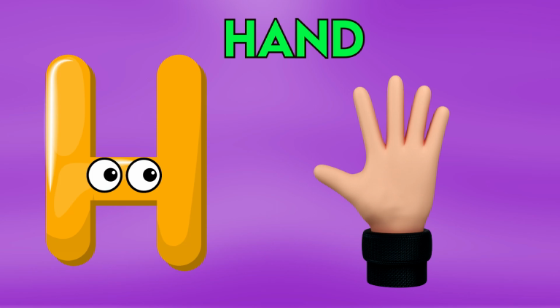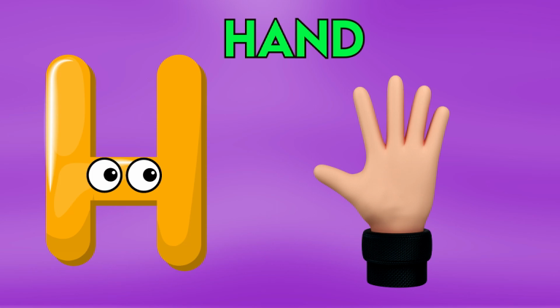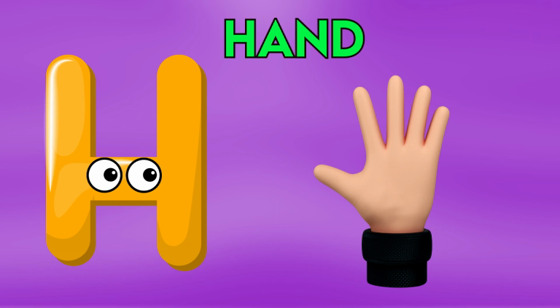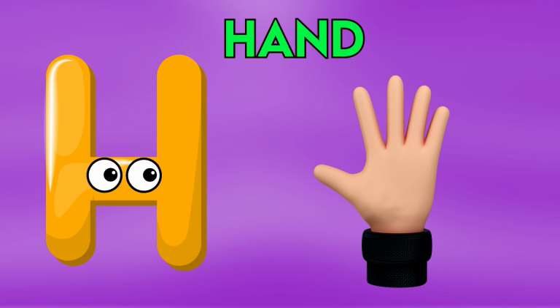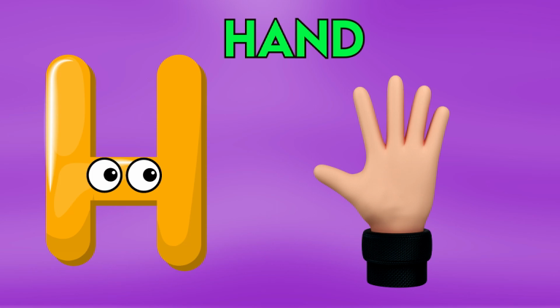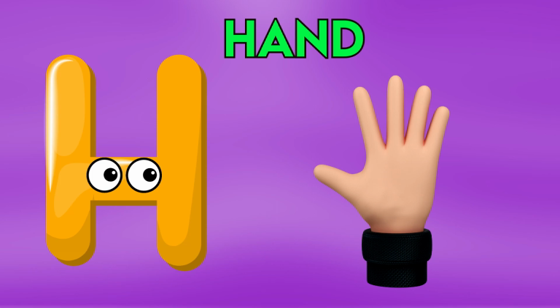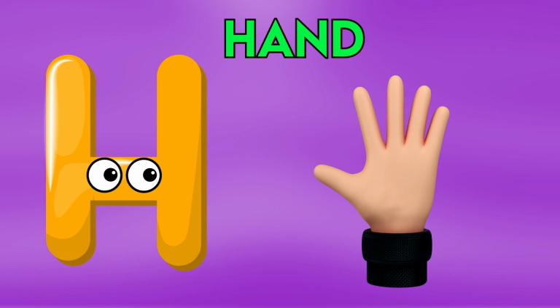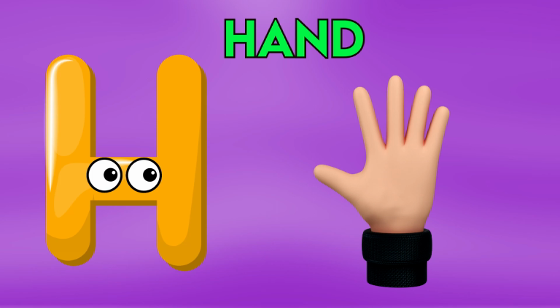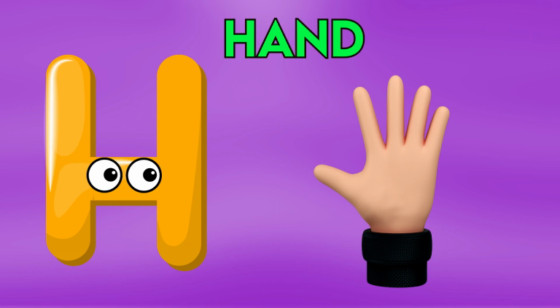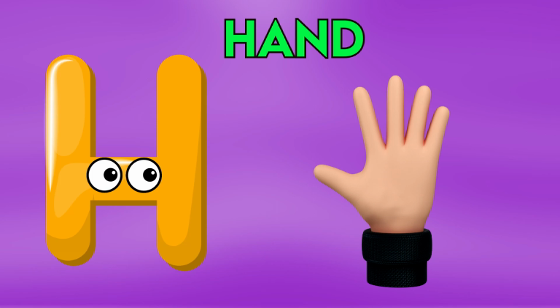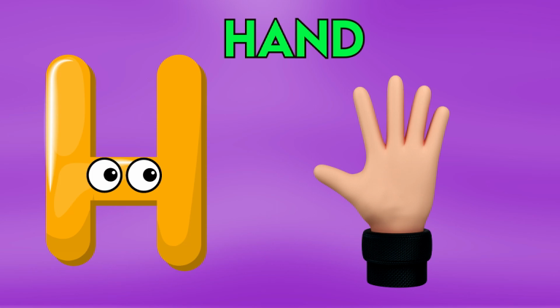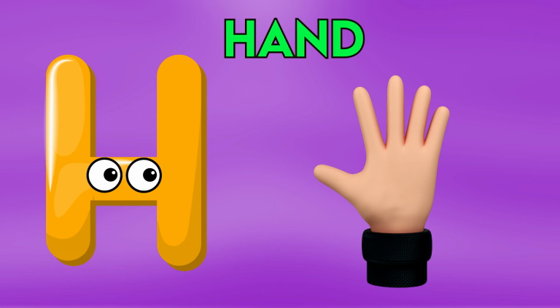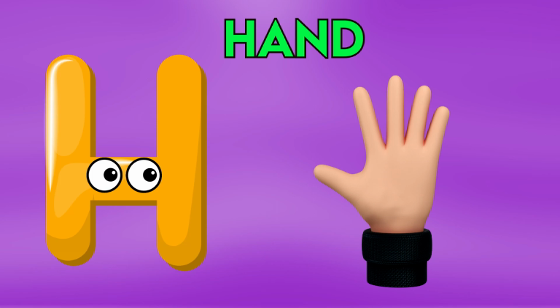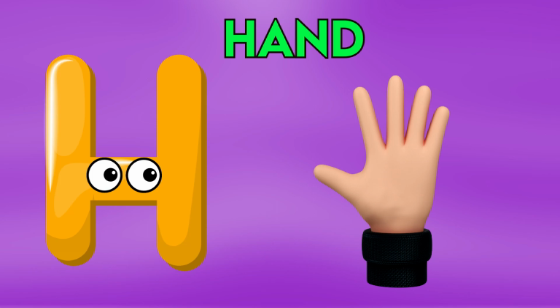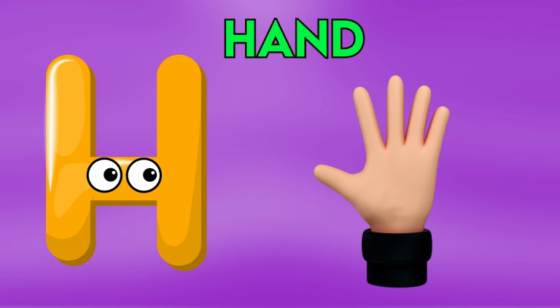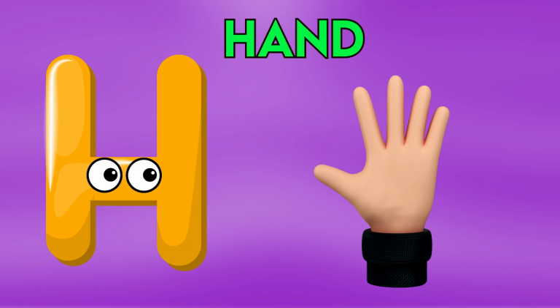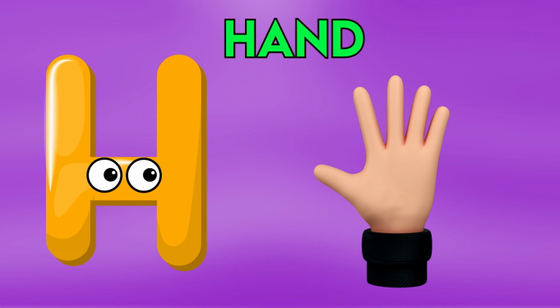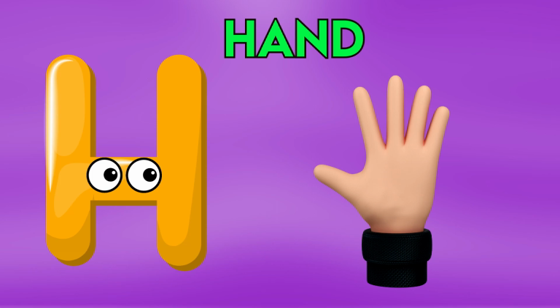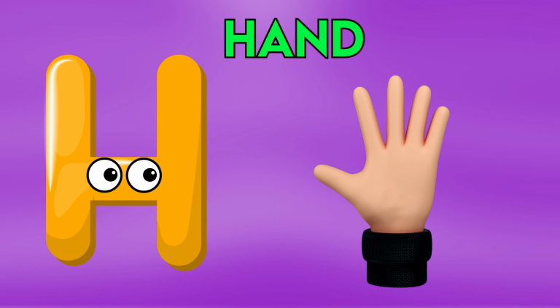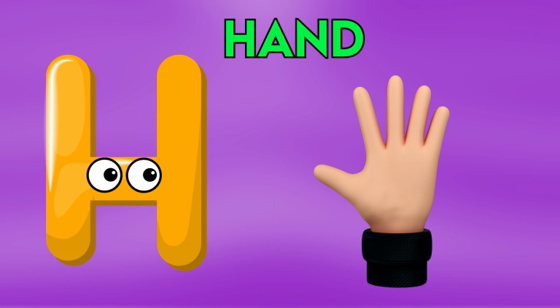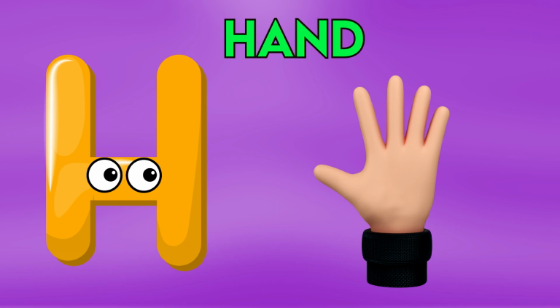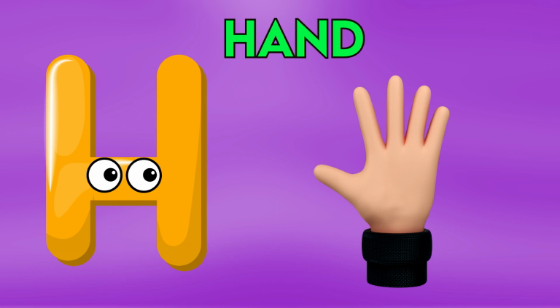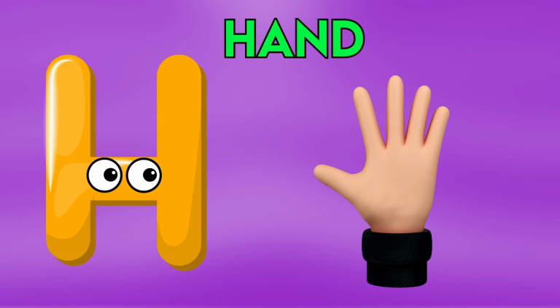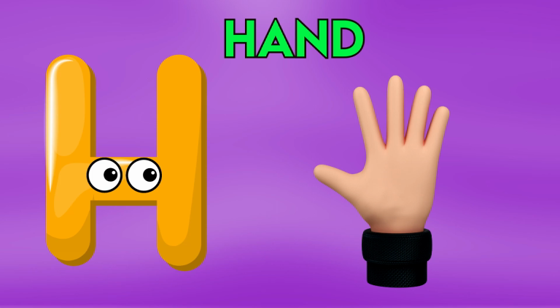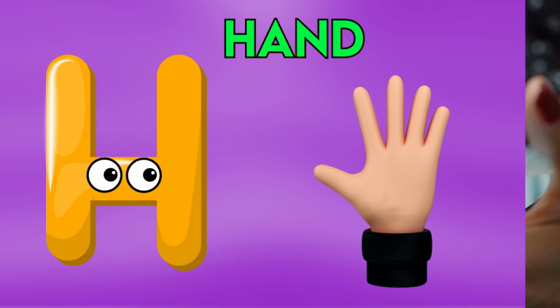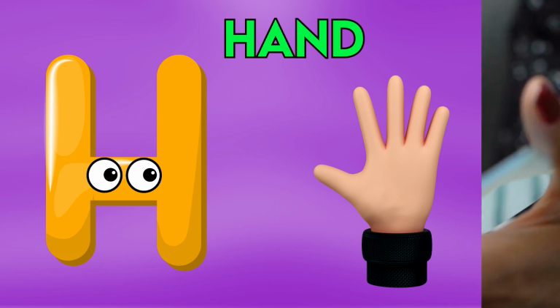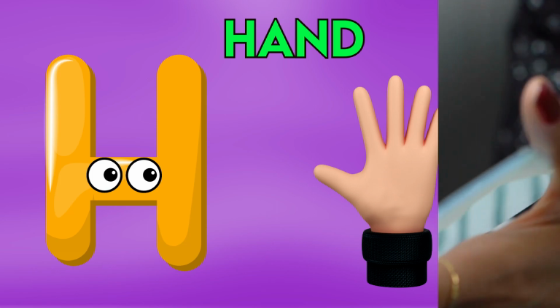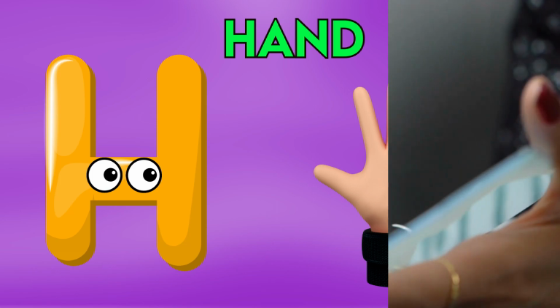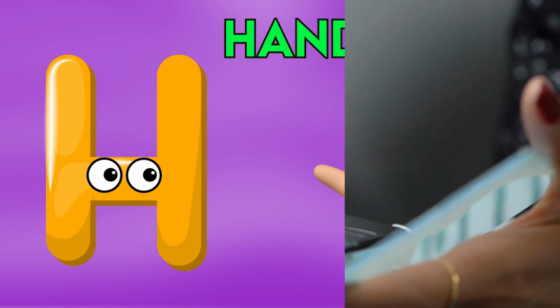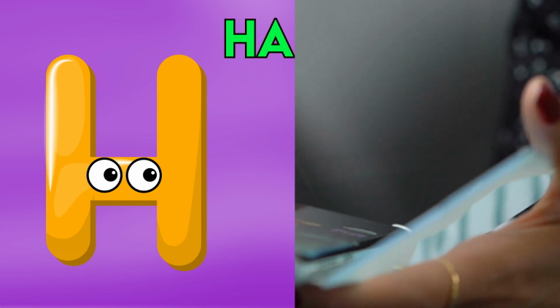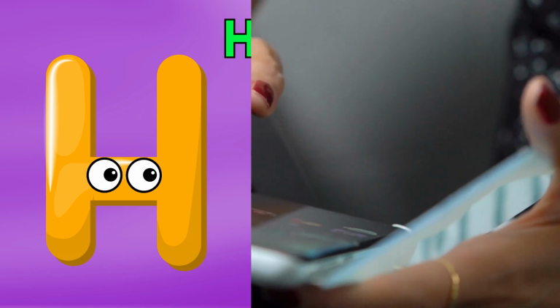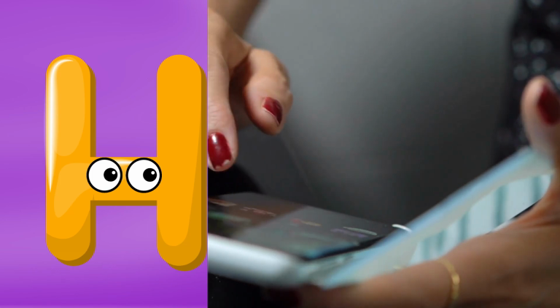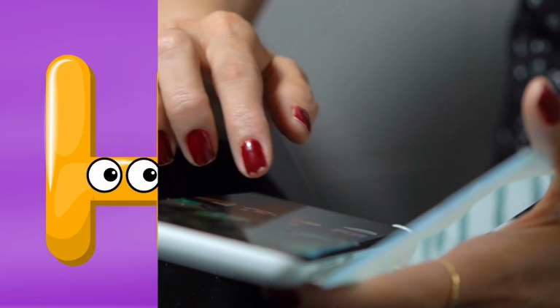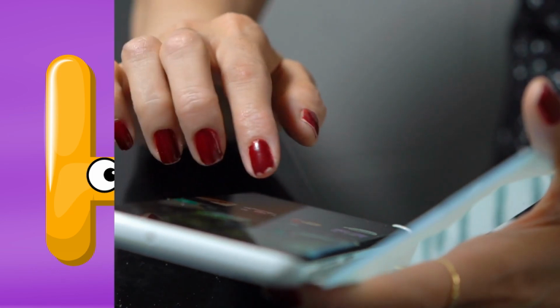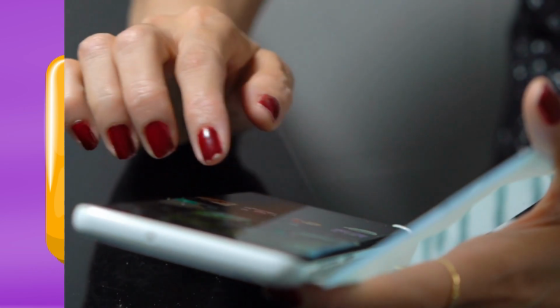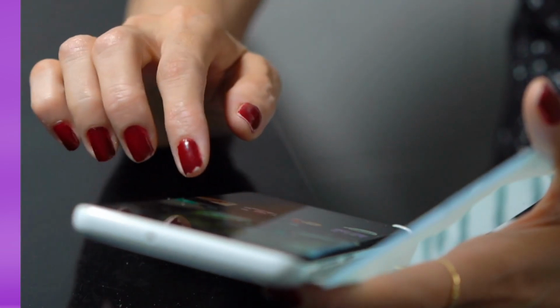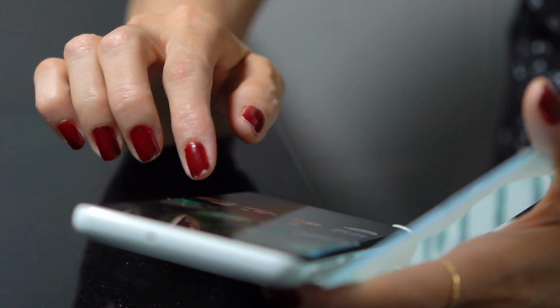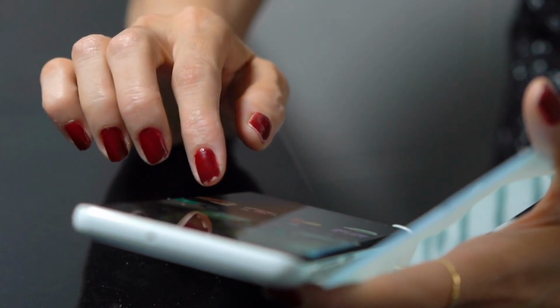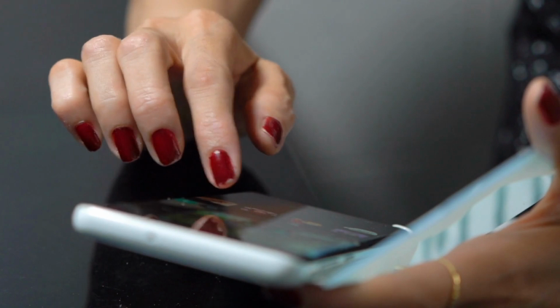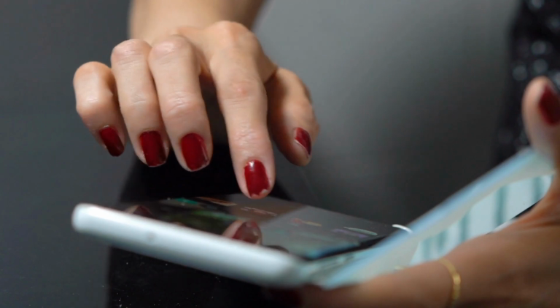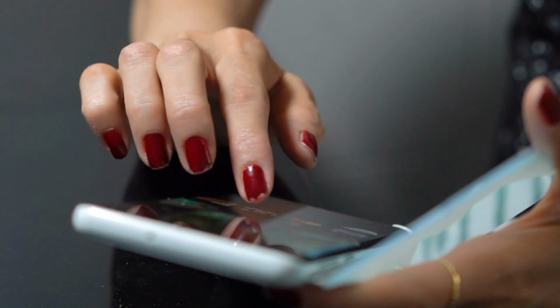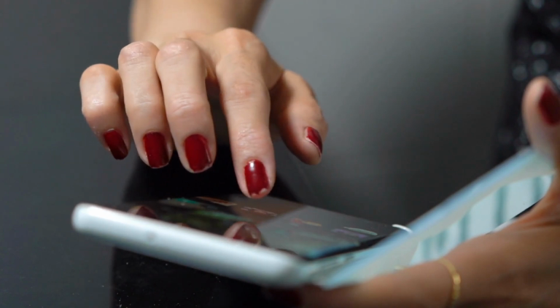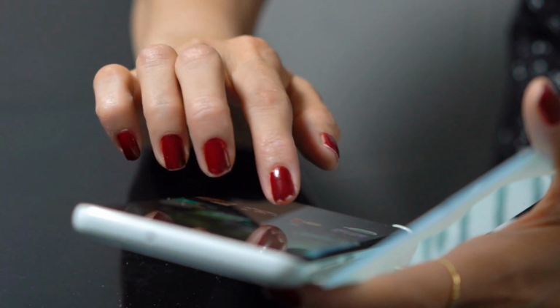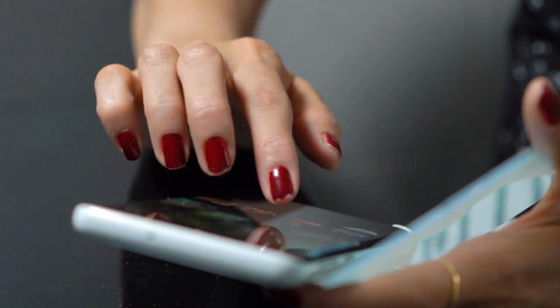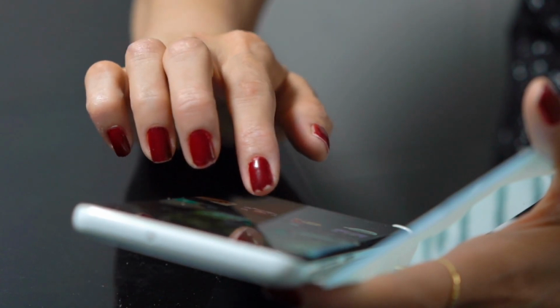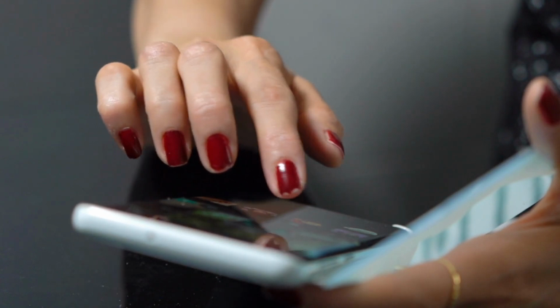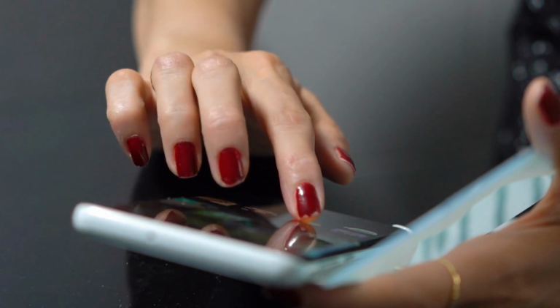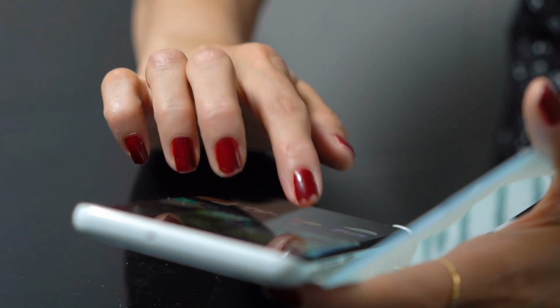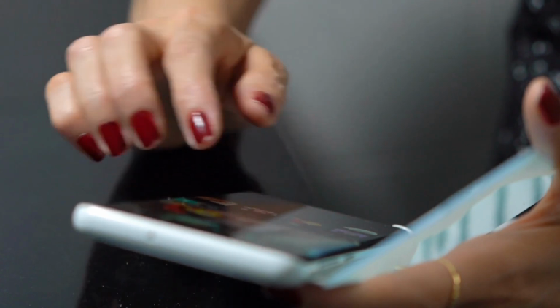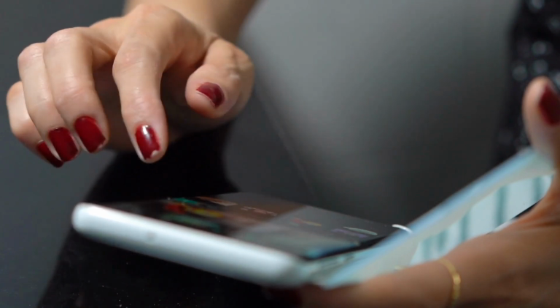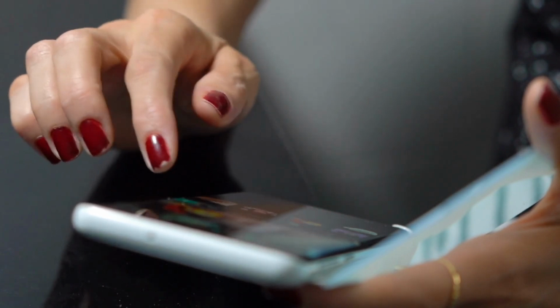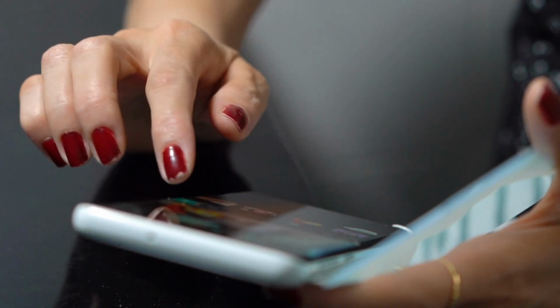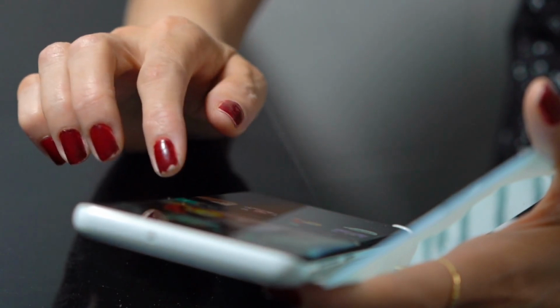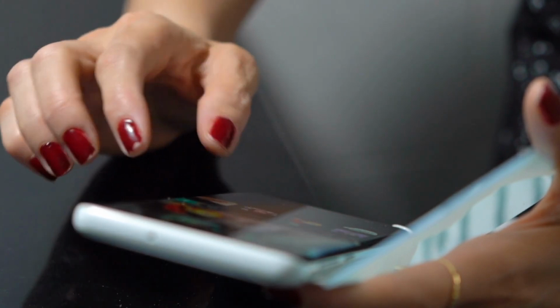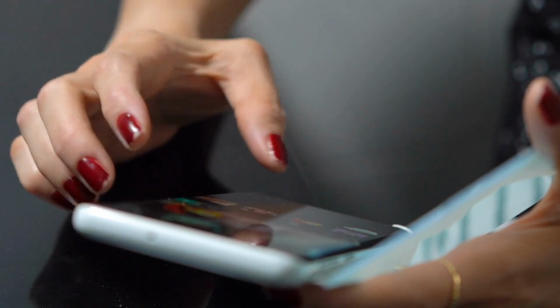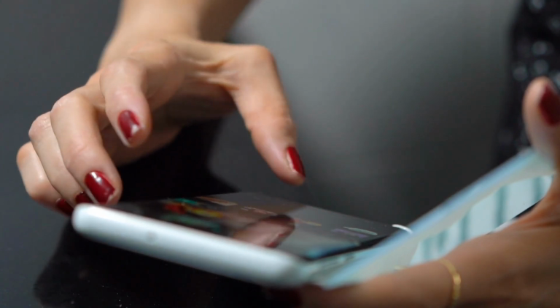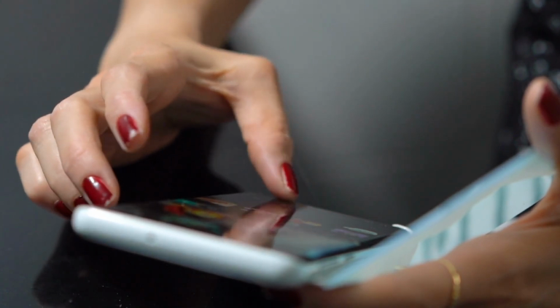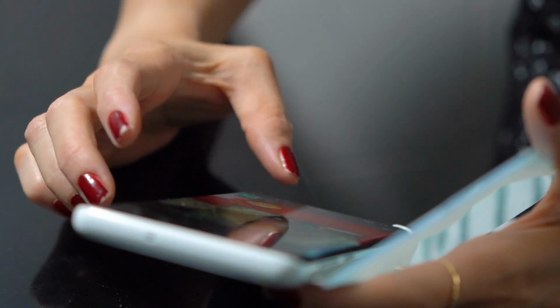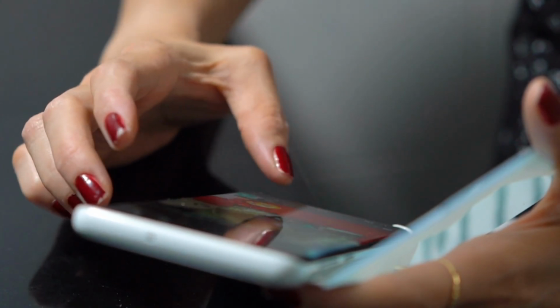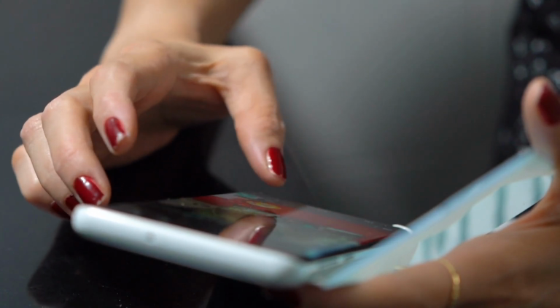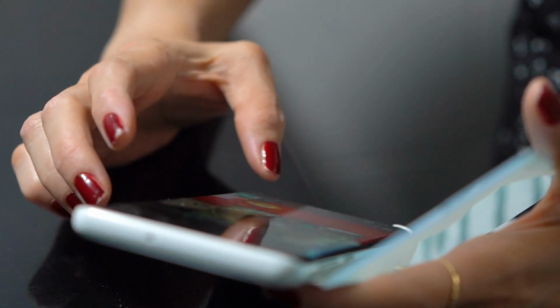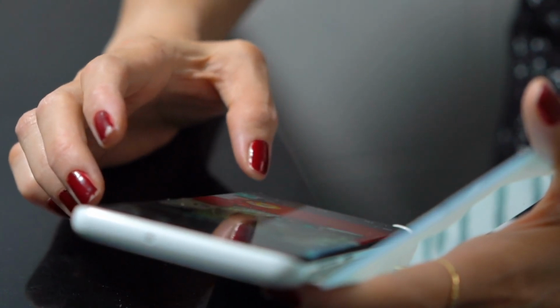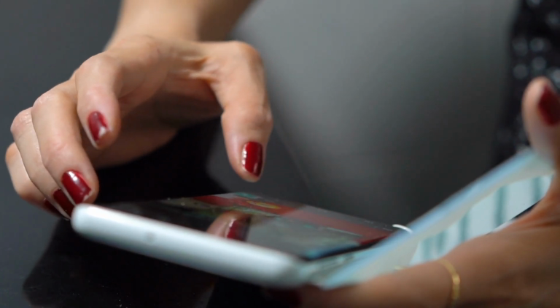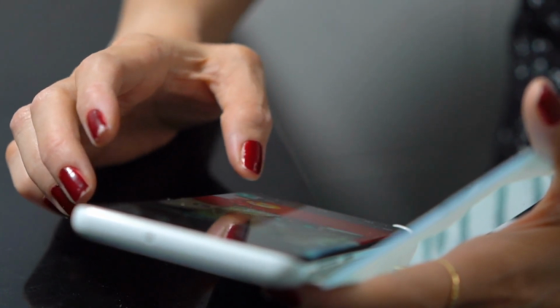H is for hand, h-h-h-hand, h-h-h-hand, h-h-hand.